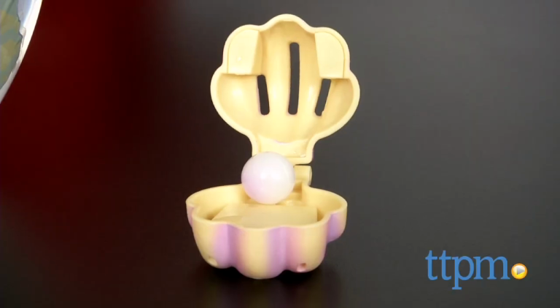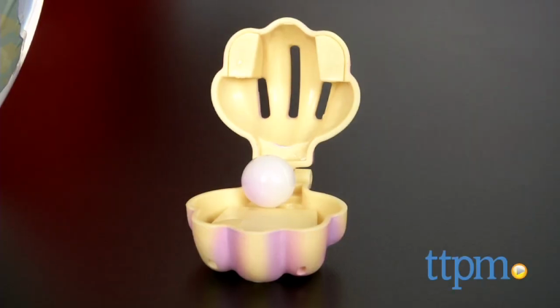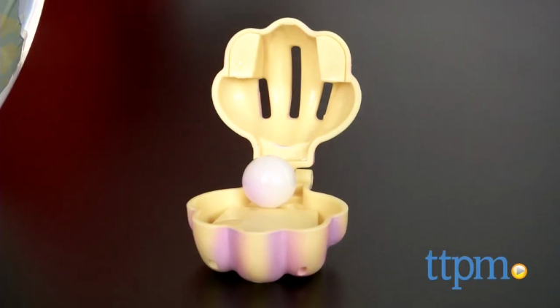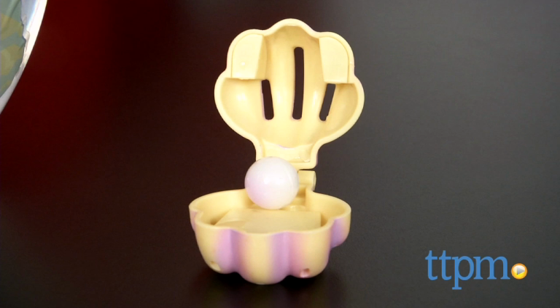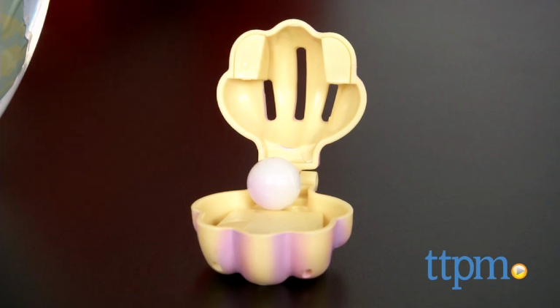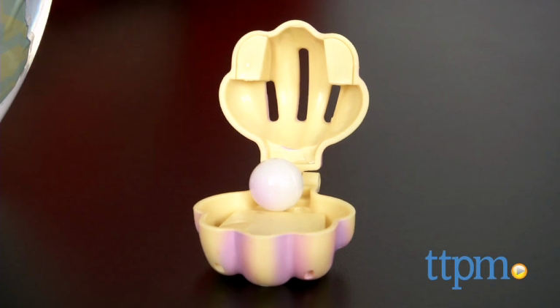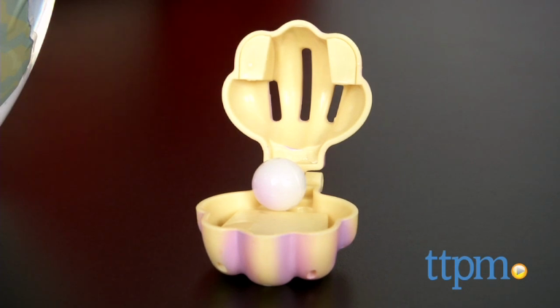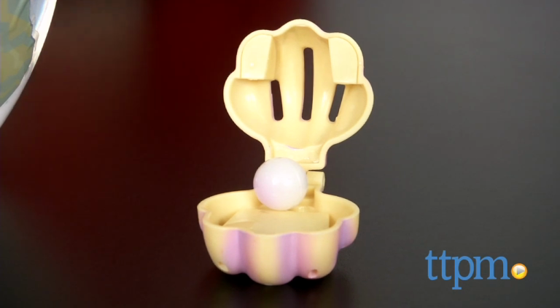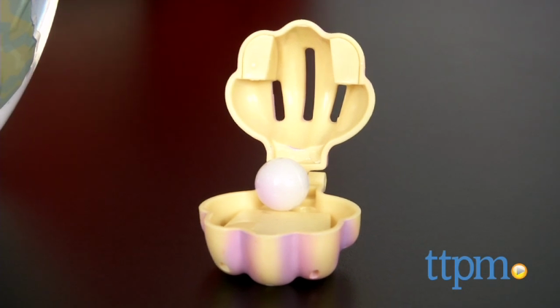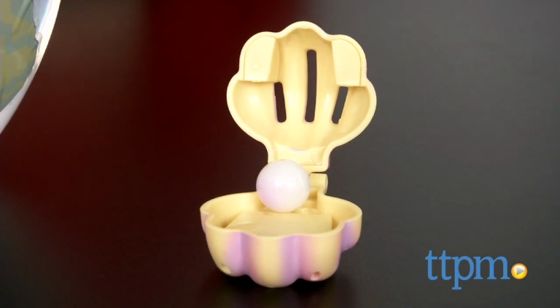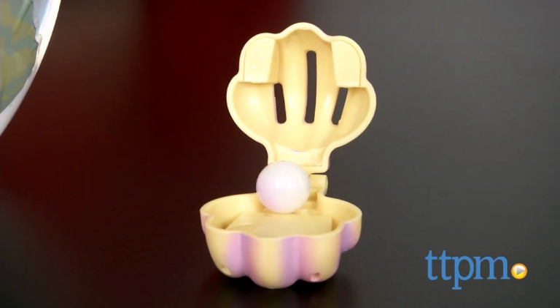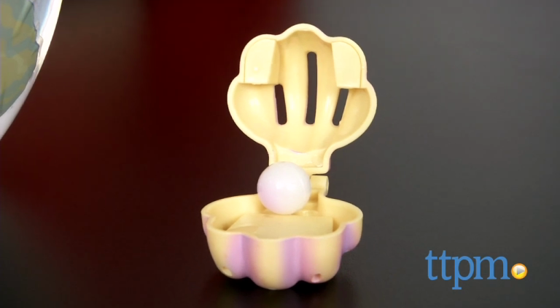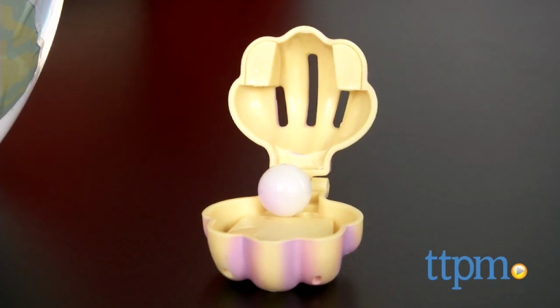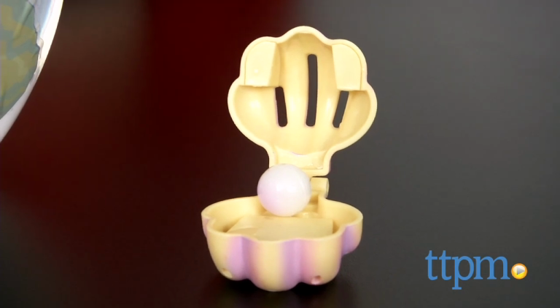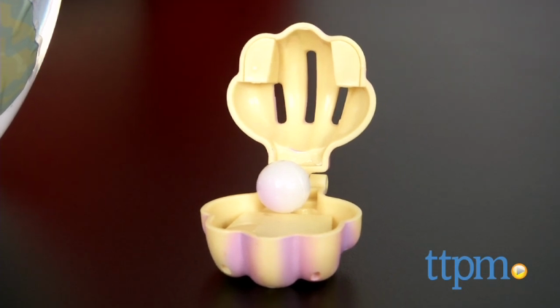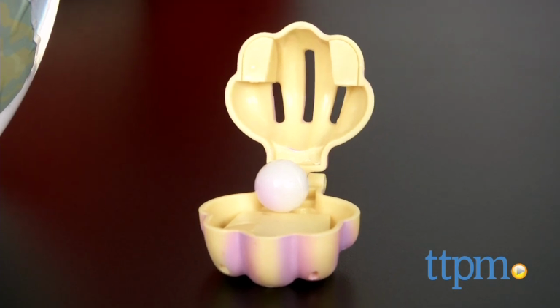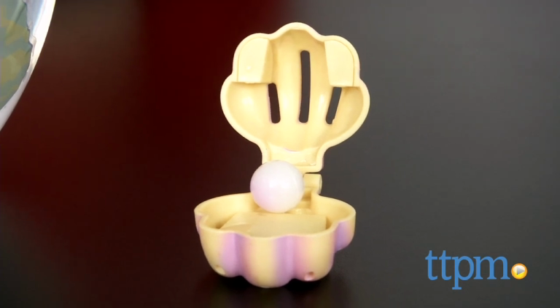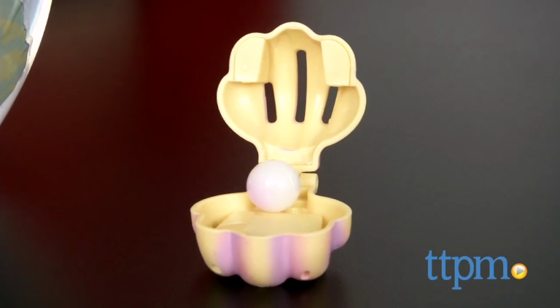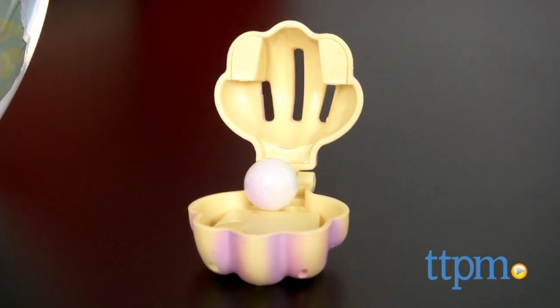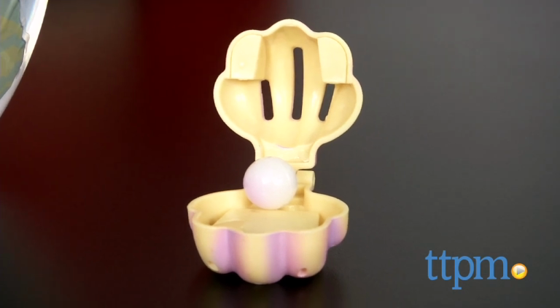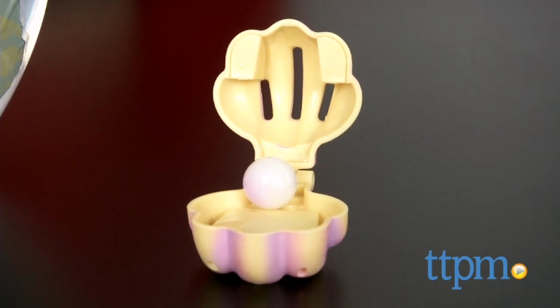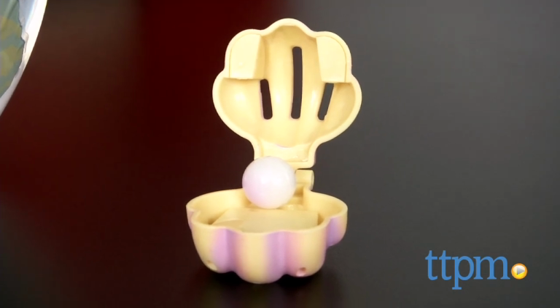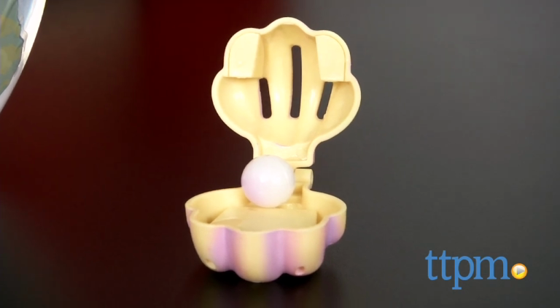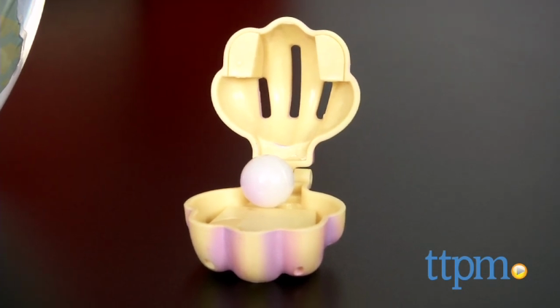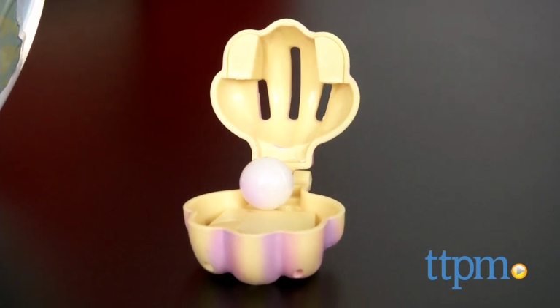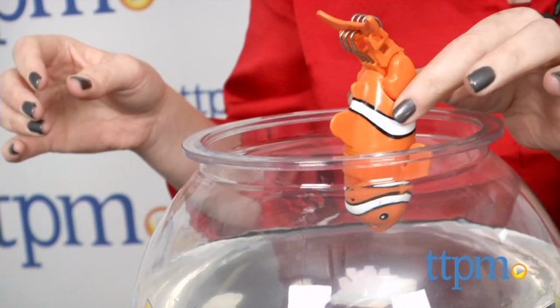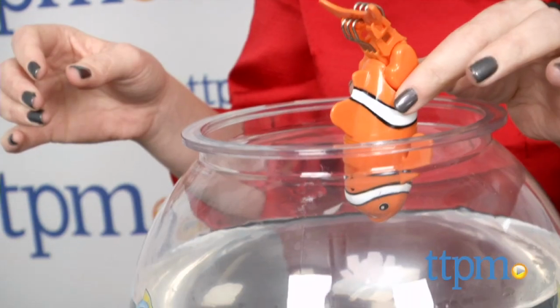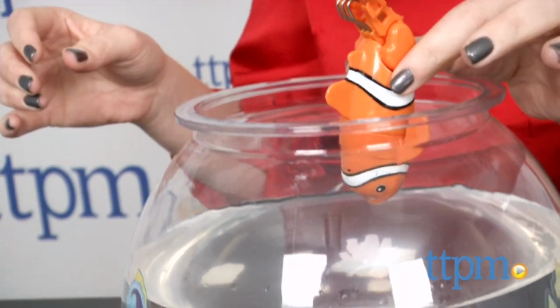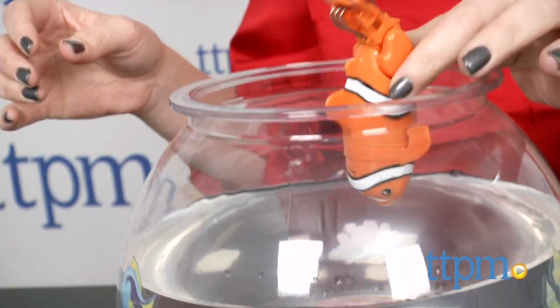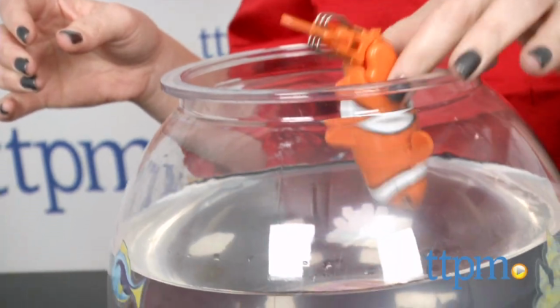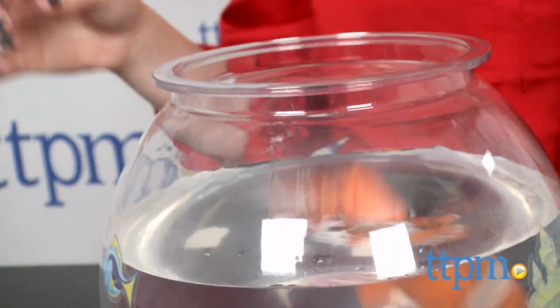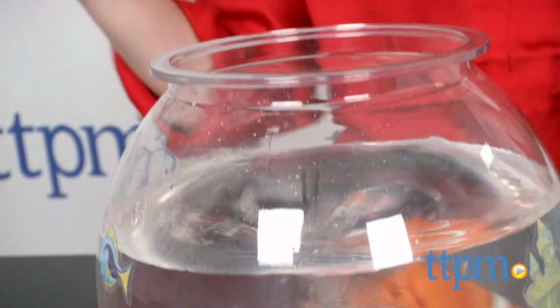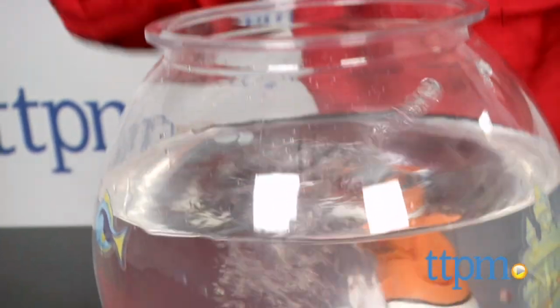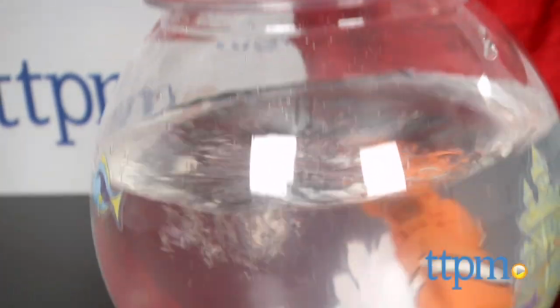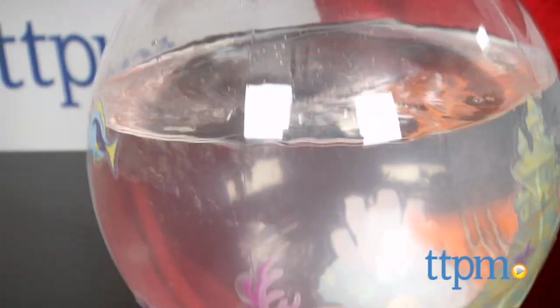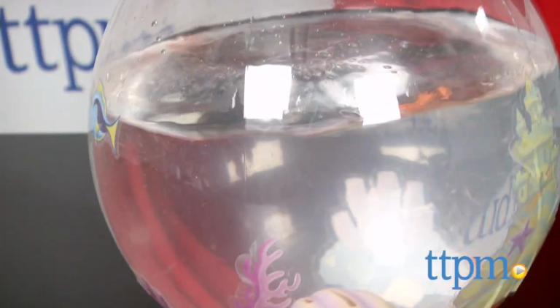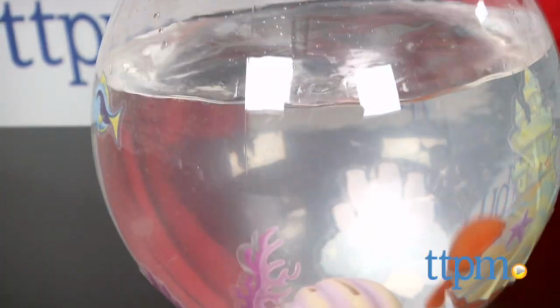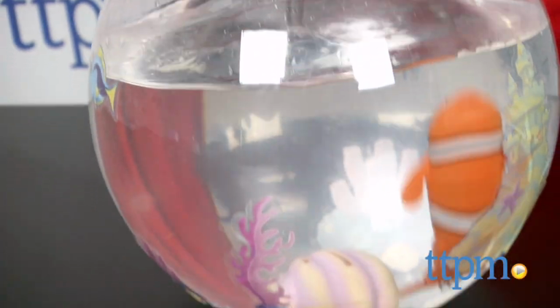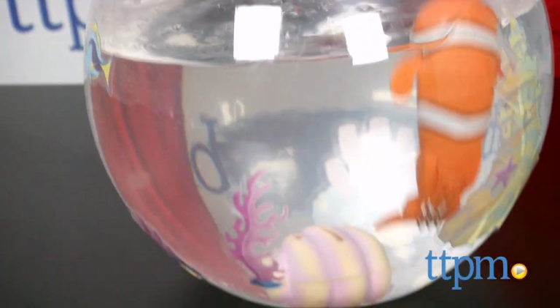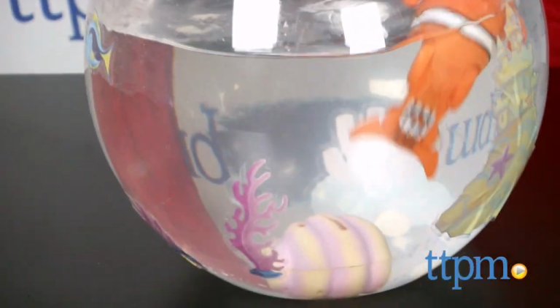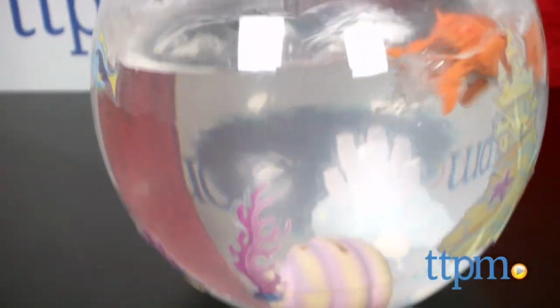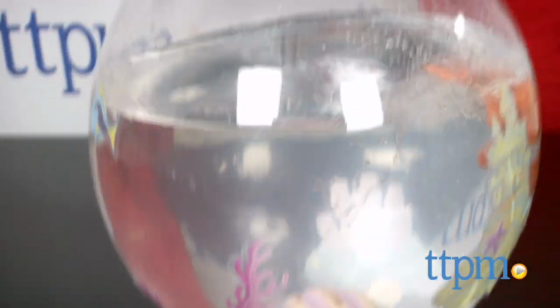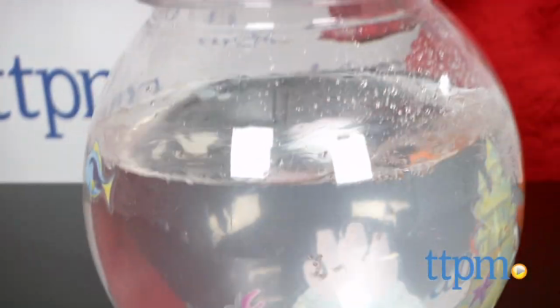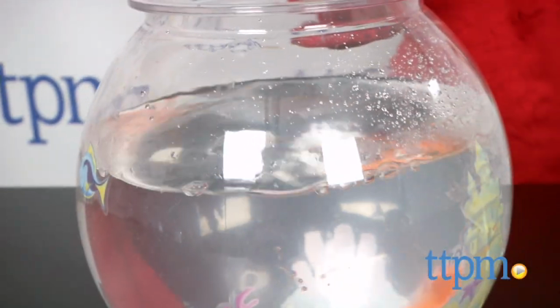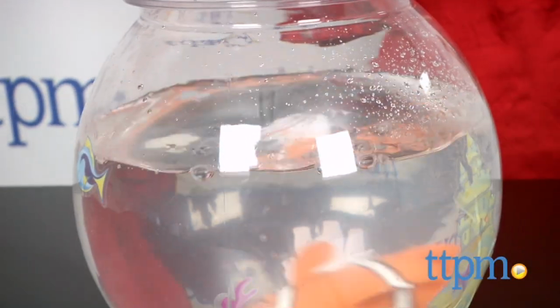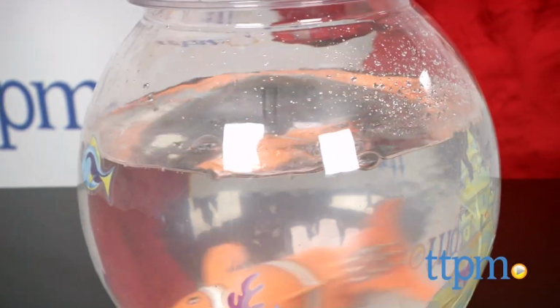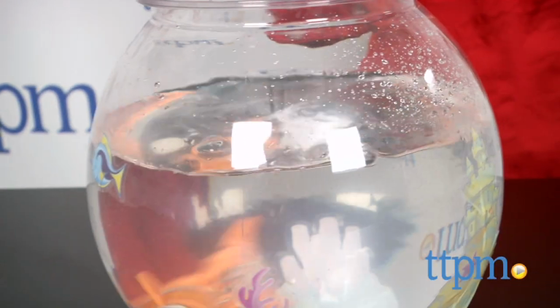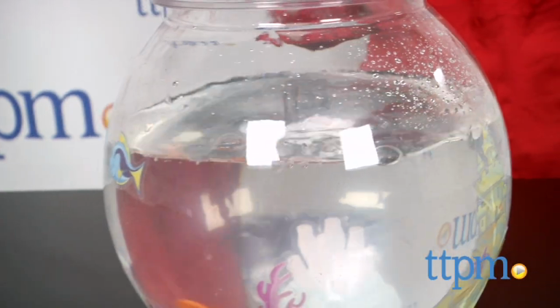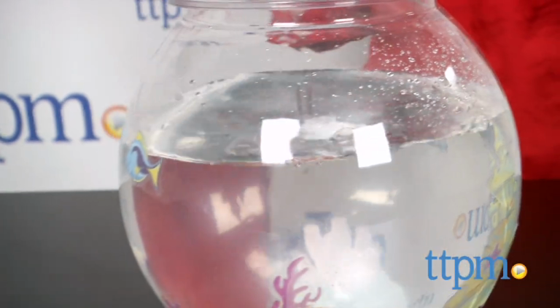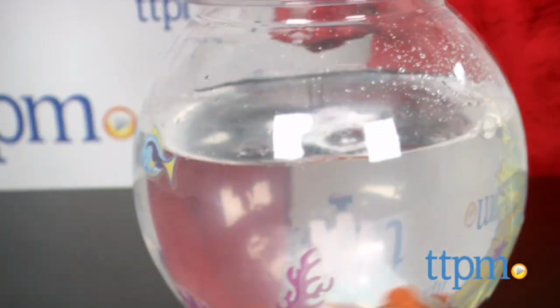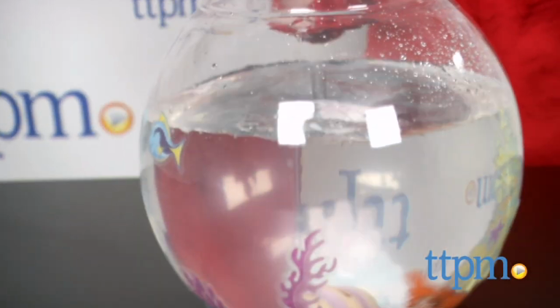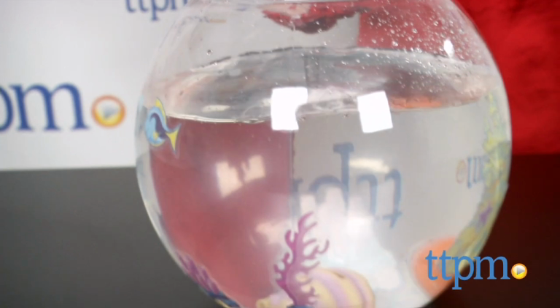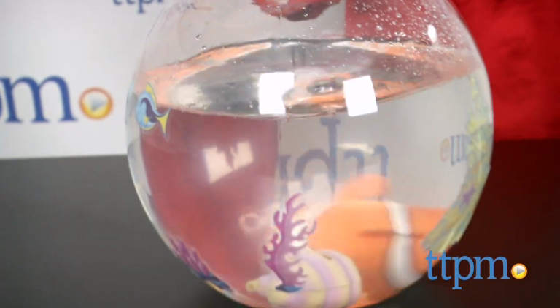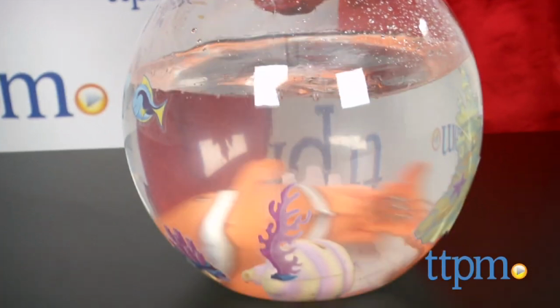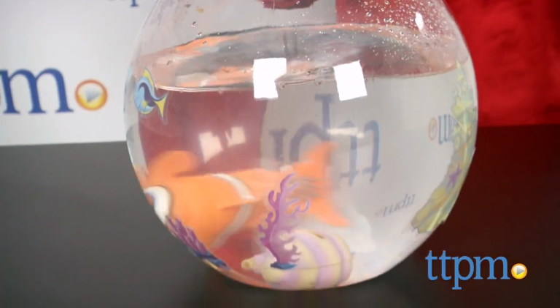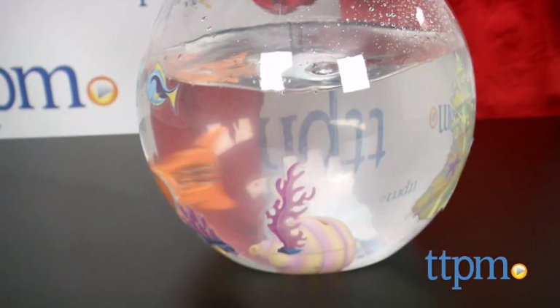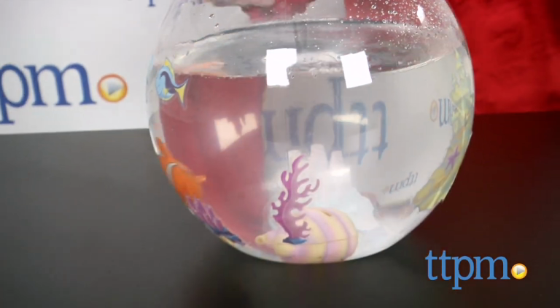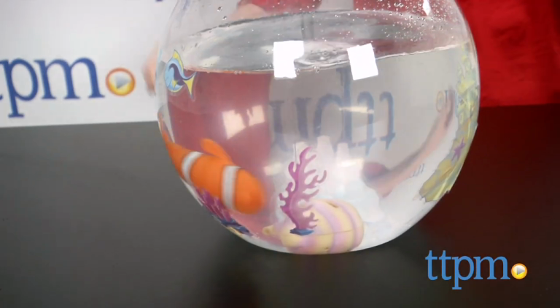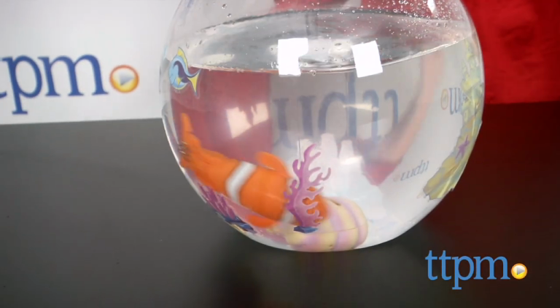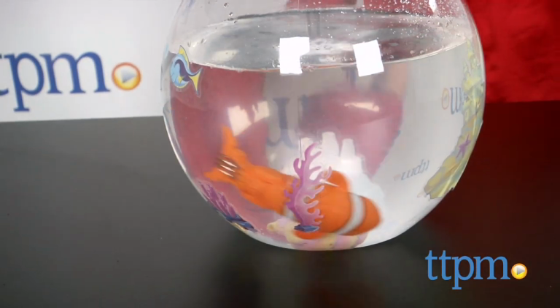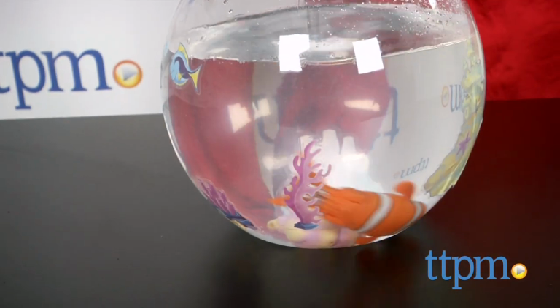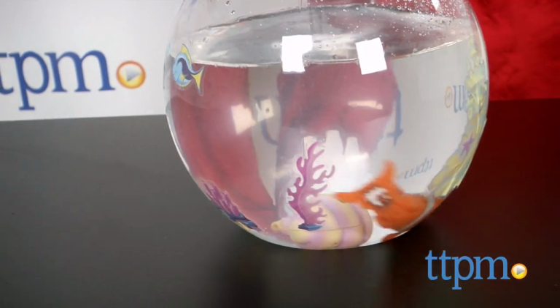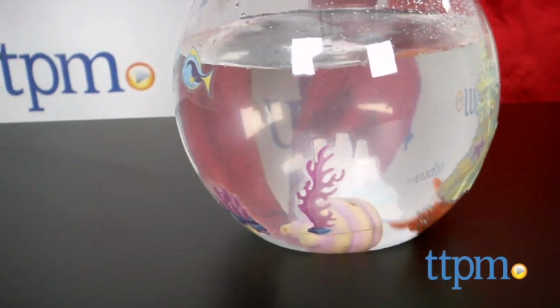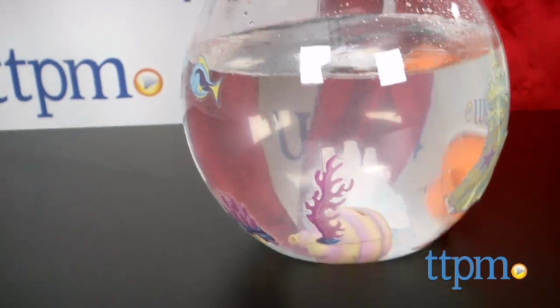It also includes a seashell with a pretend pearl inside. As the fish swims around the fishbowl, it will hit the seashell and release the pearl.